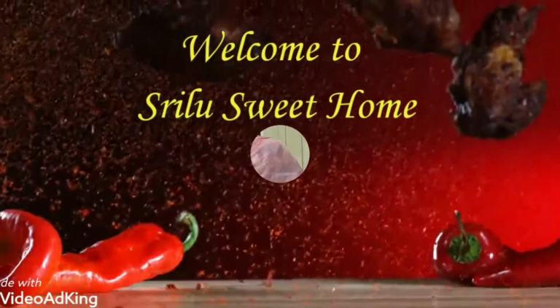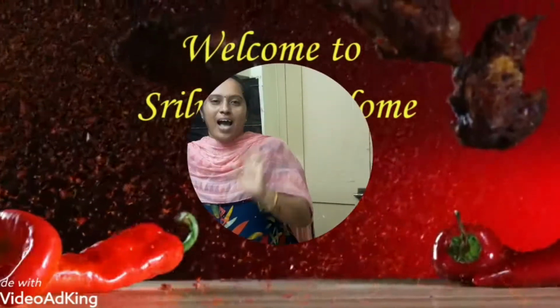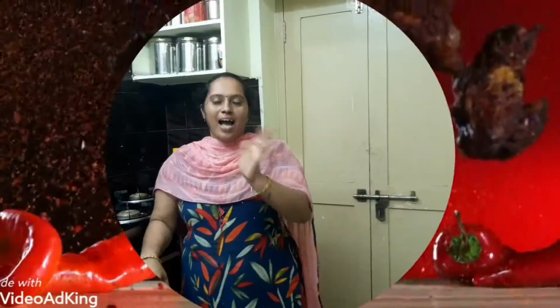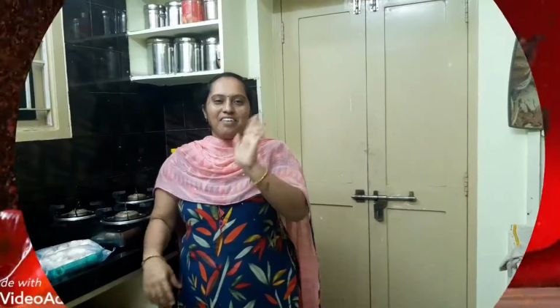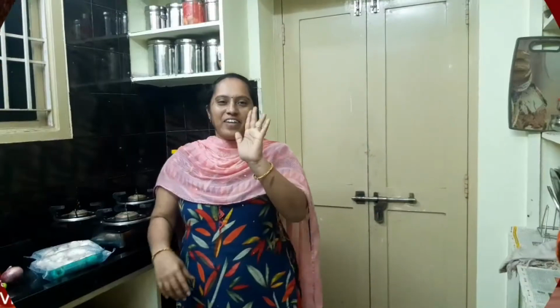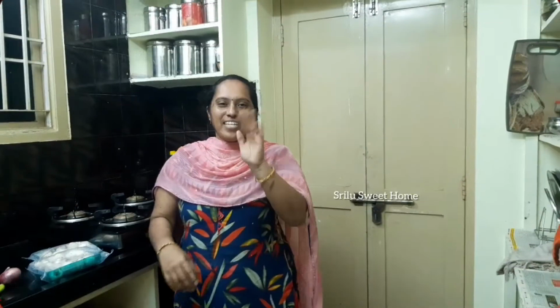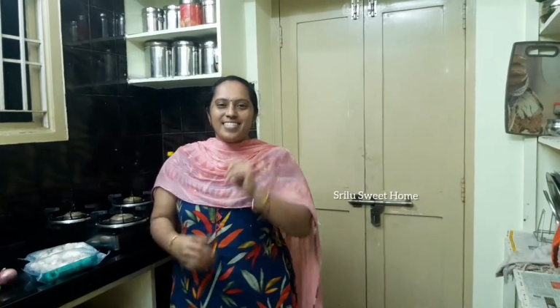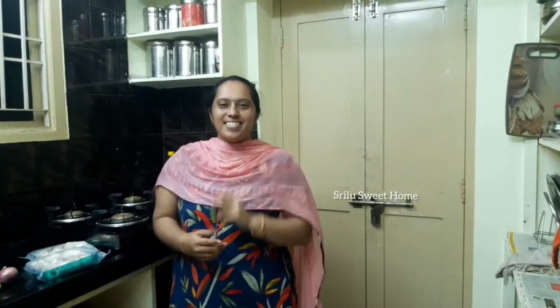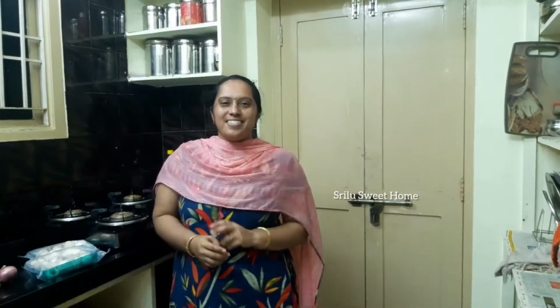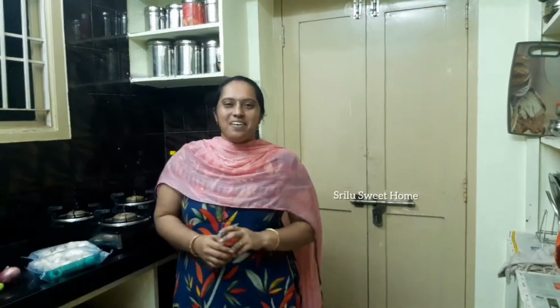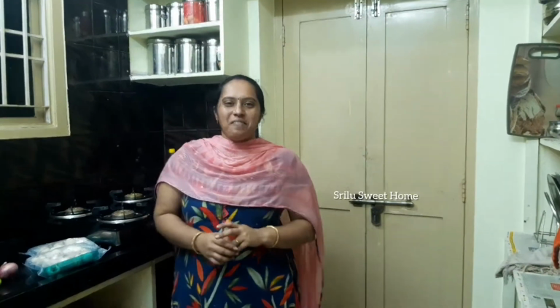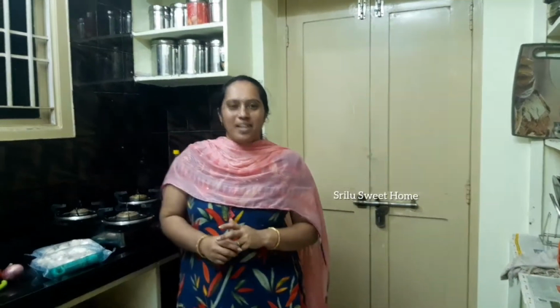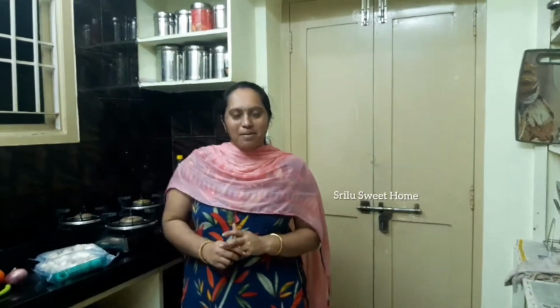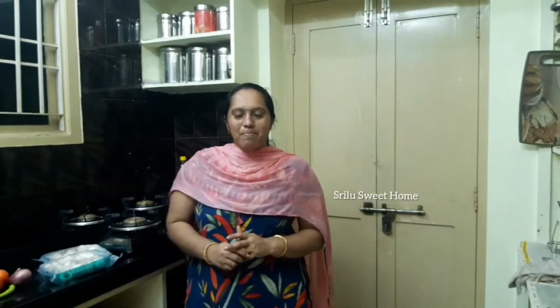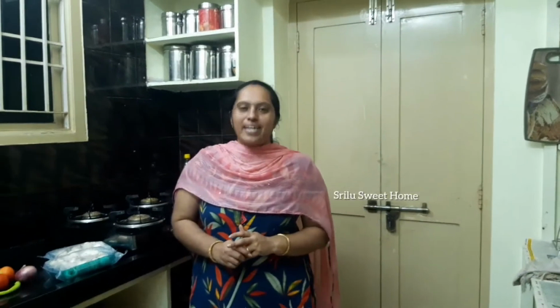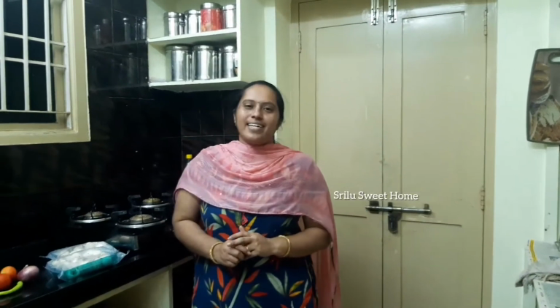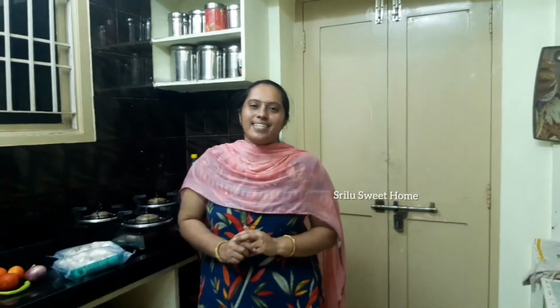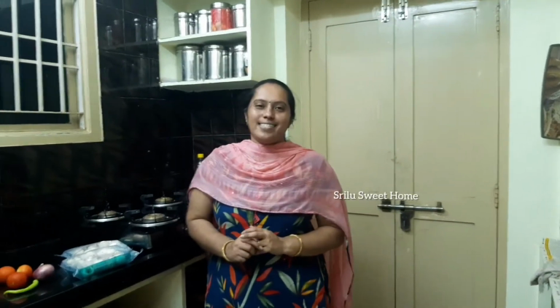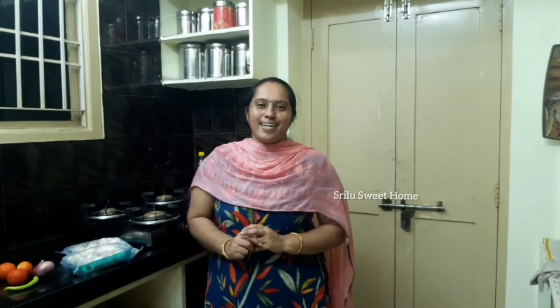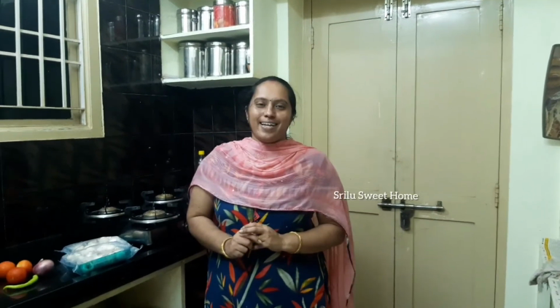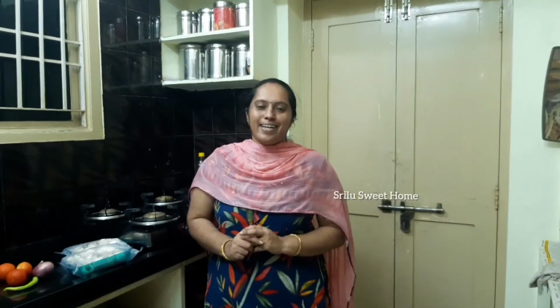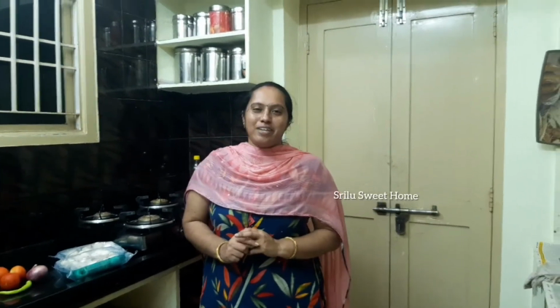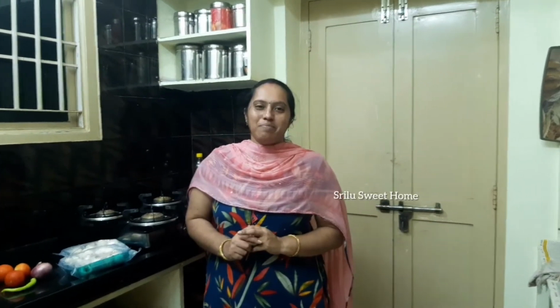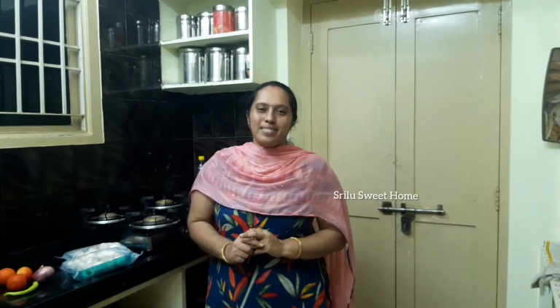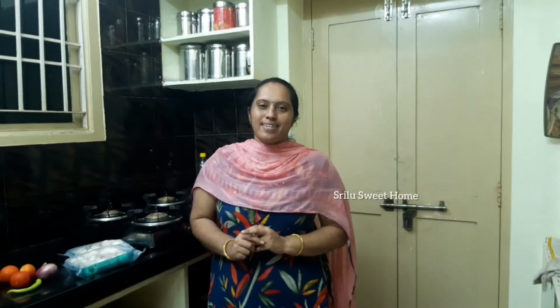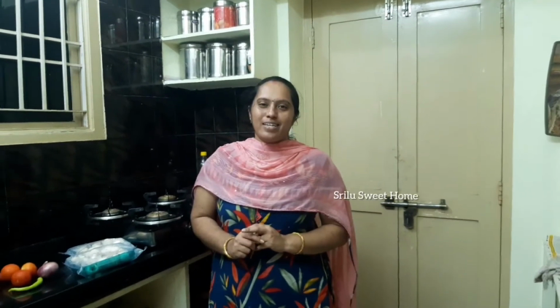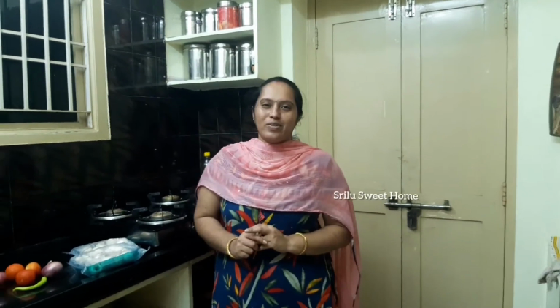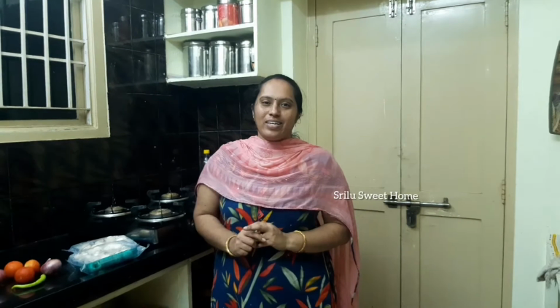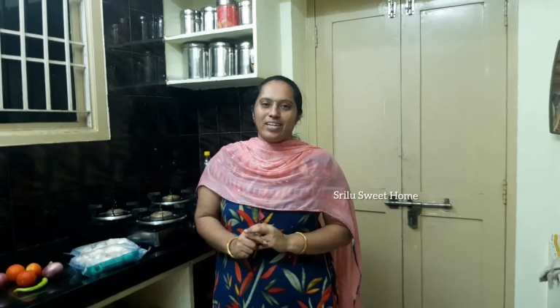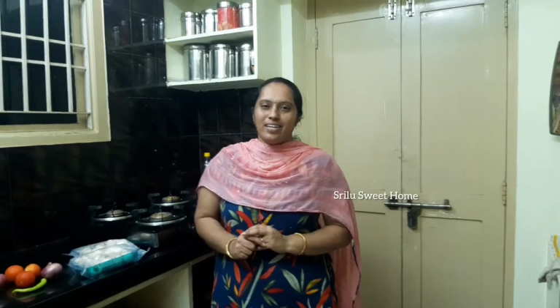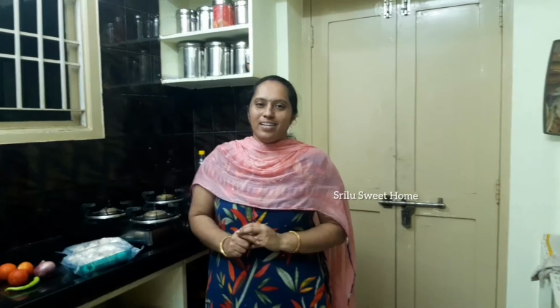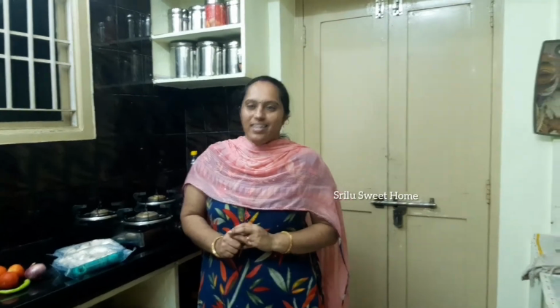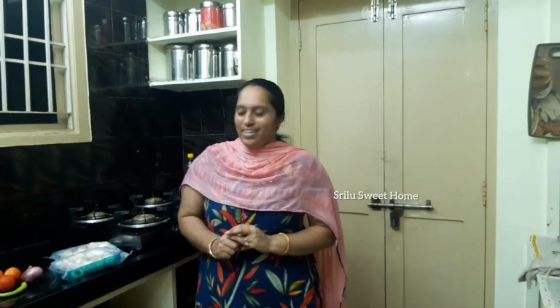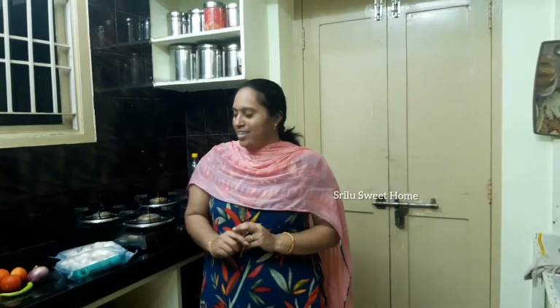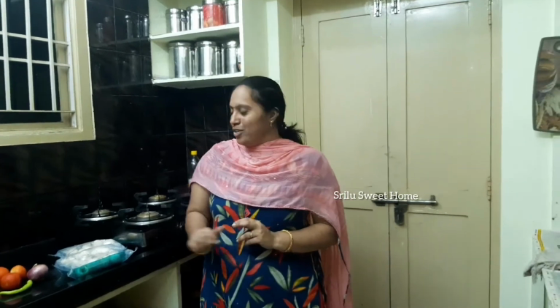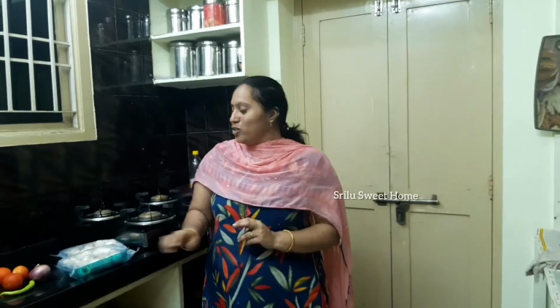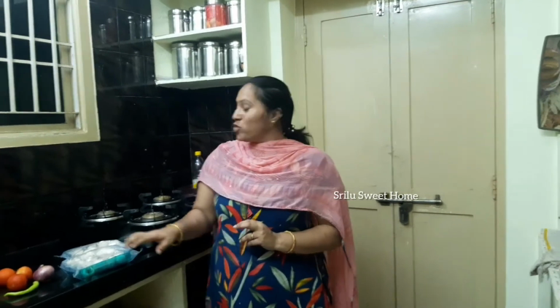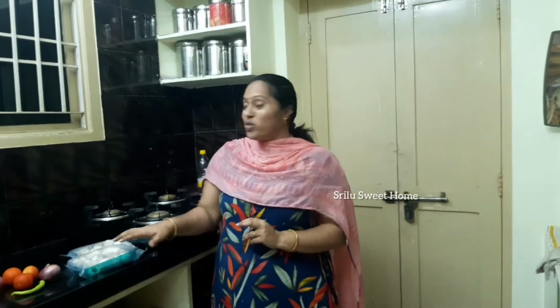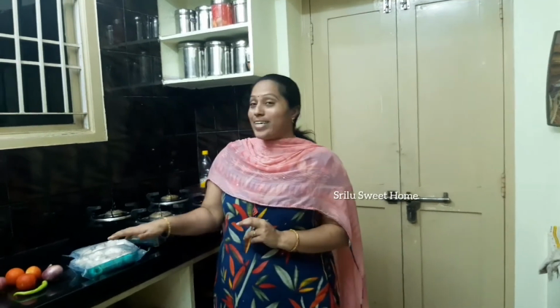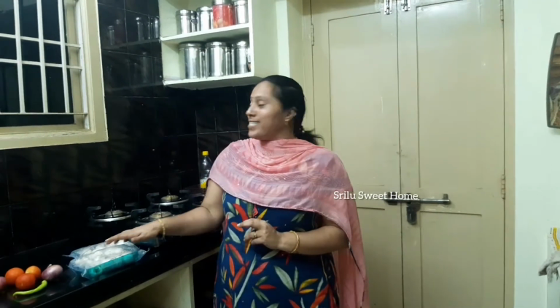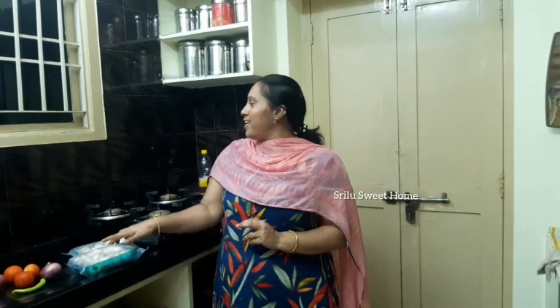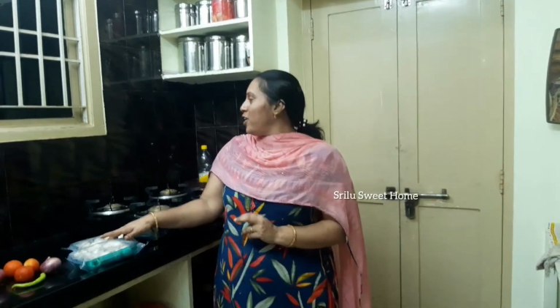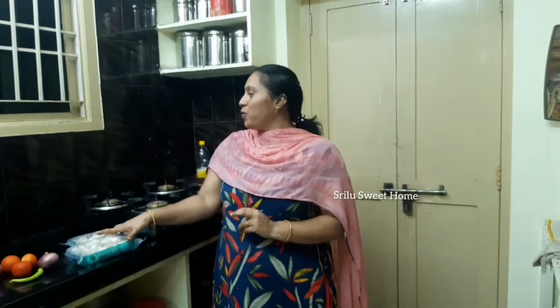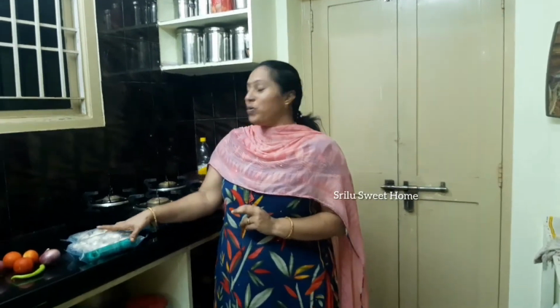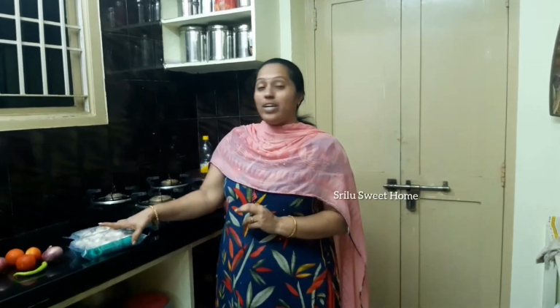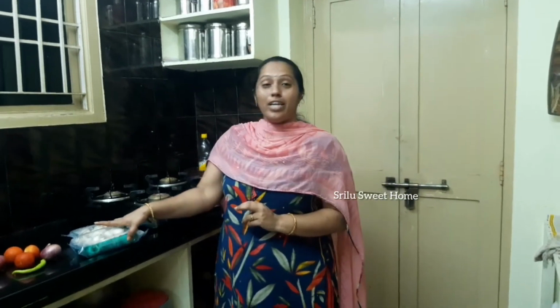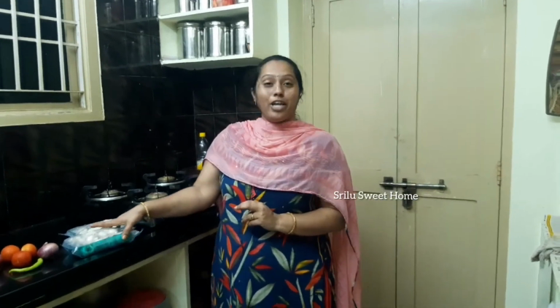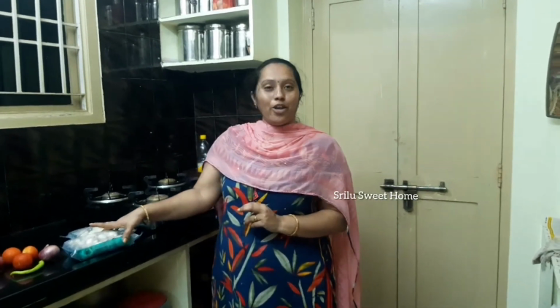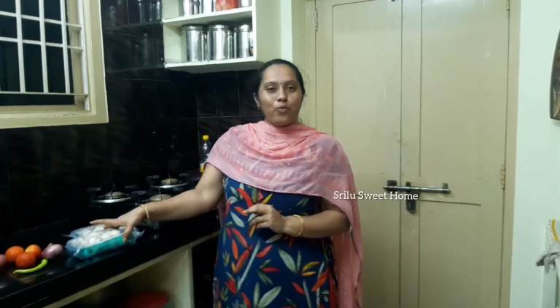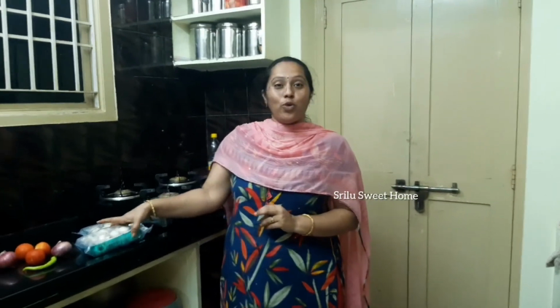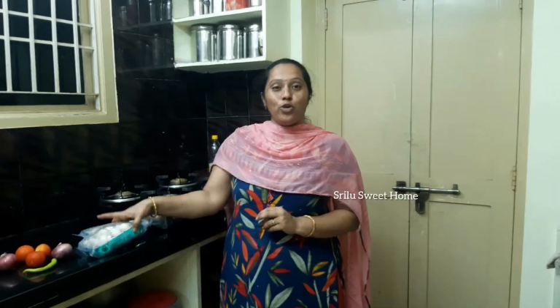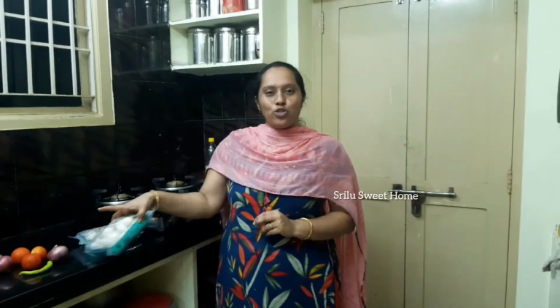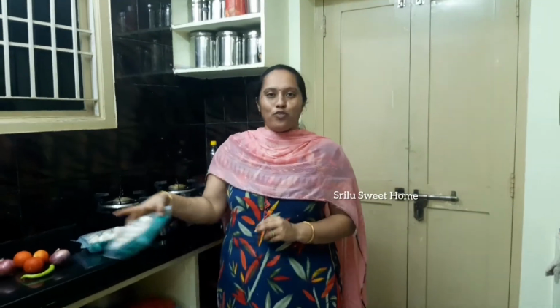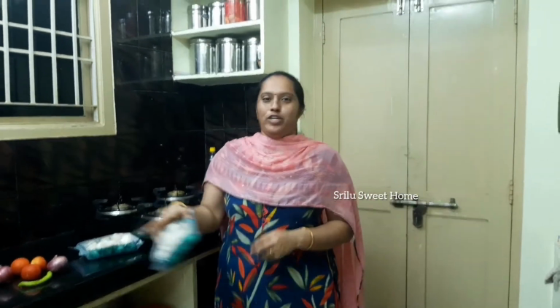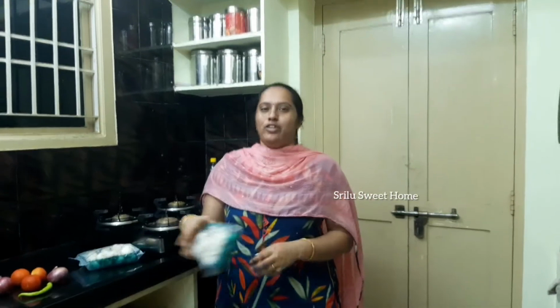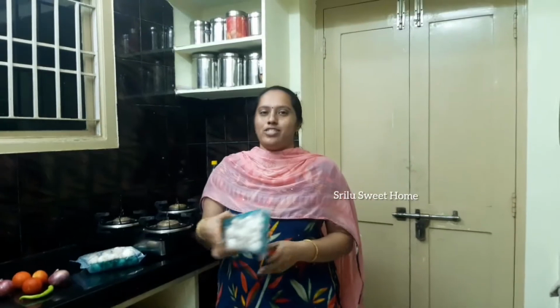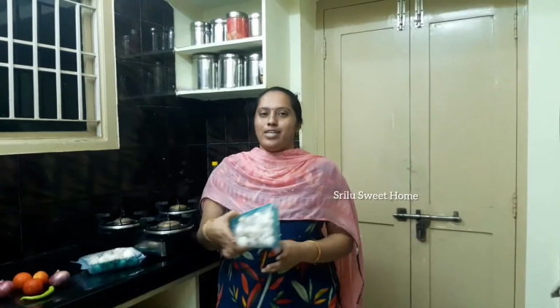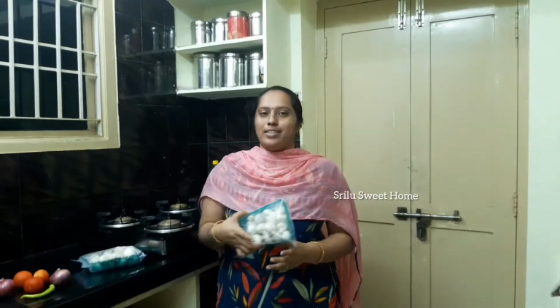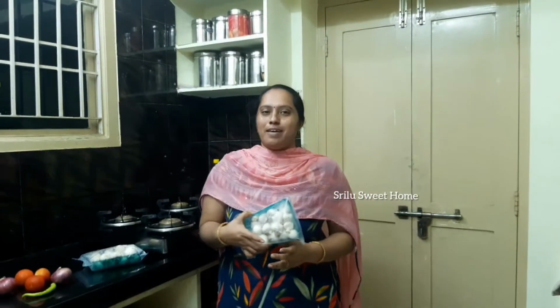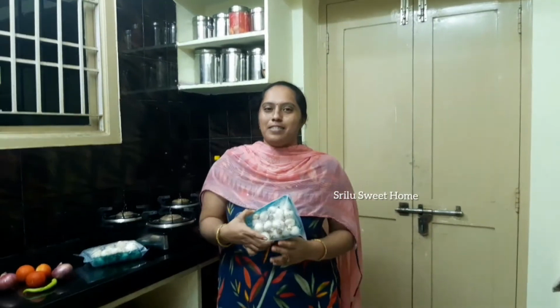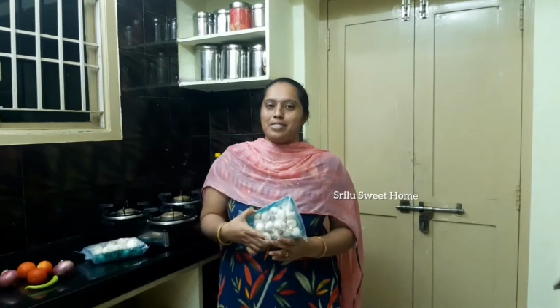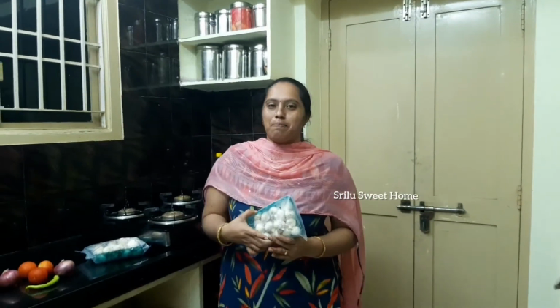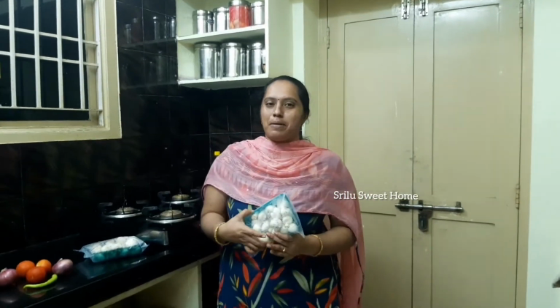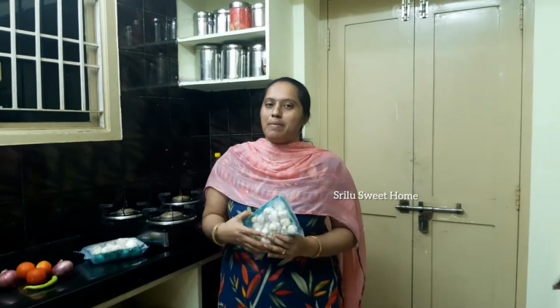Hi friends! Welcome back to our channel. I am a mystery. Today, I am going to make a video of the kitchen.